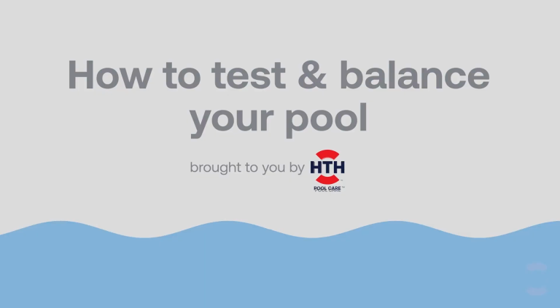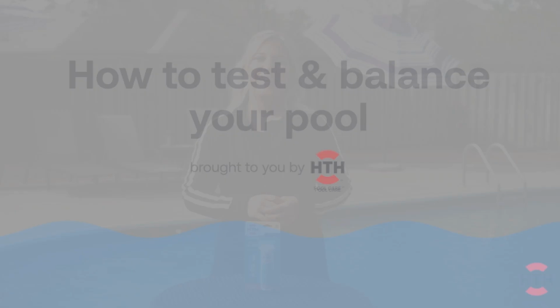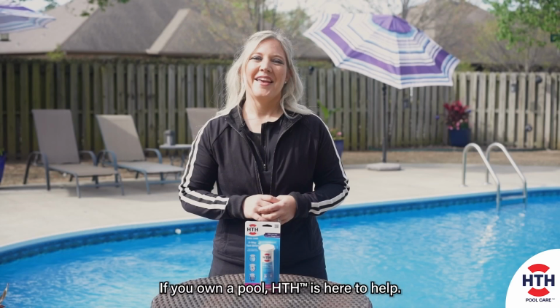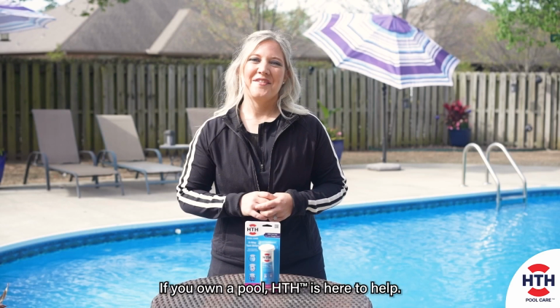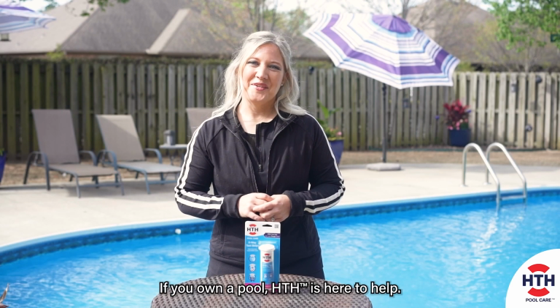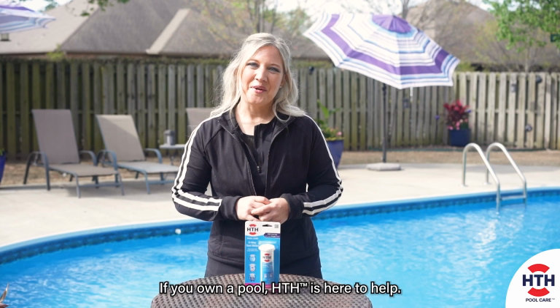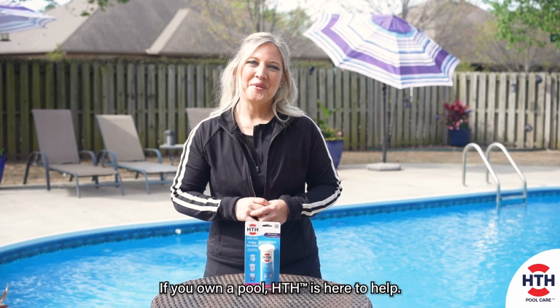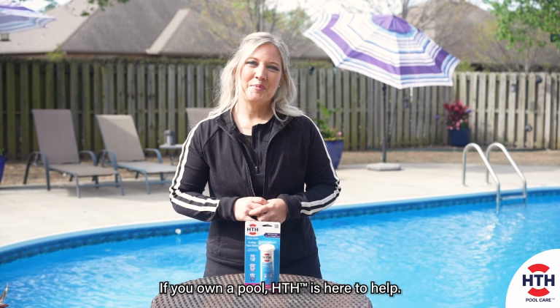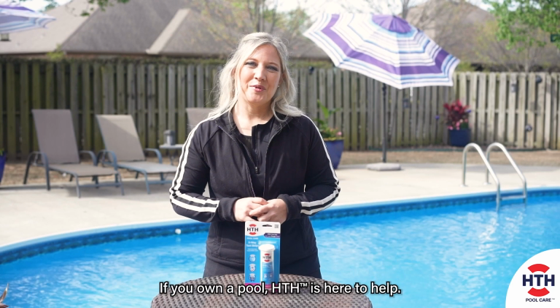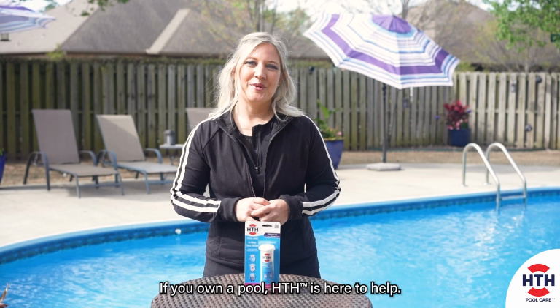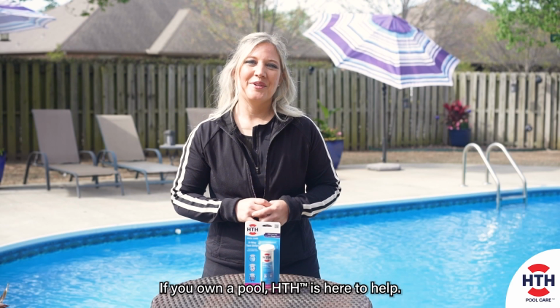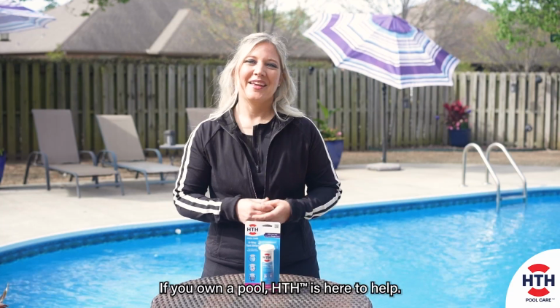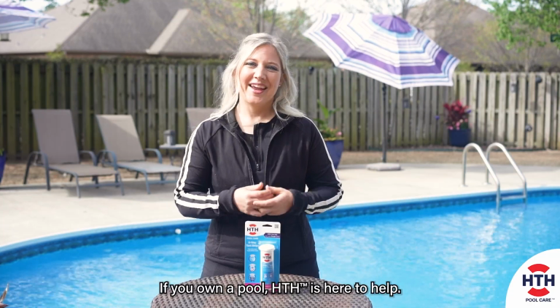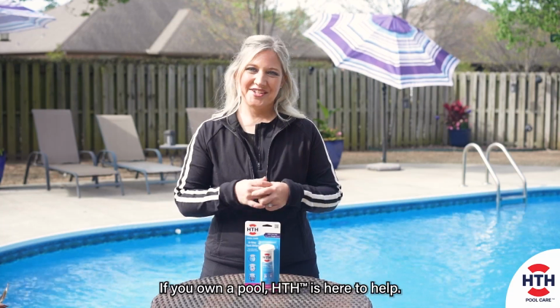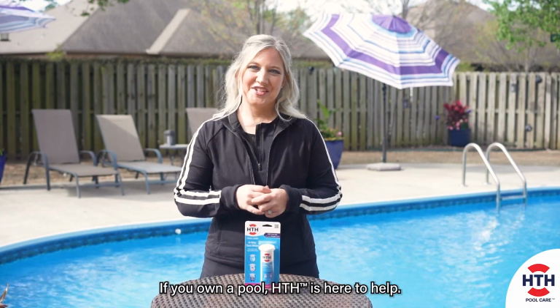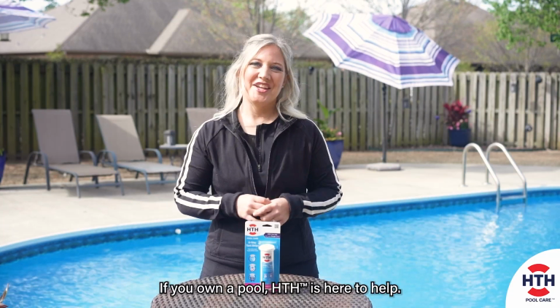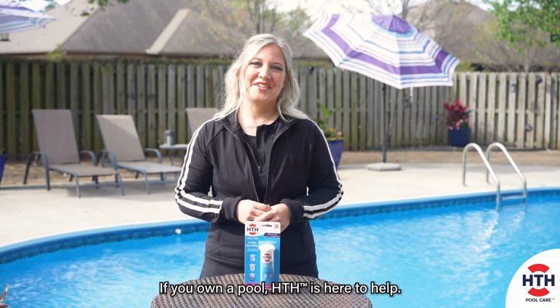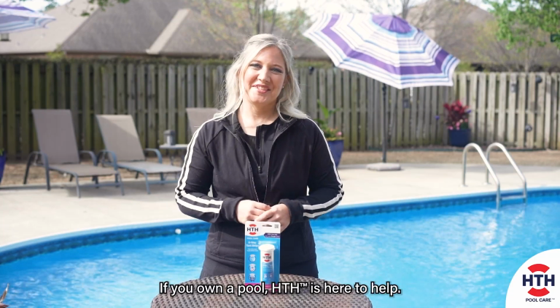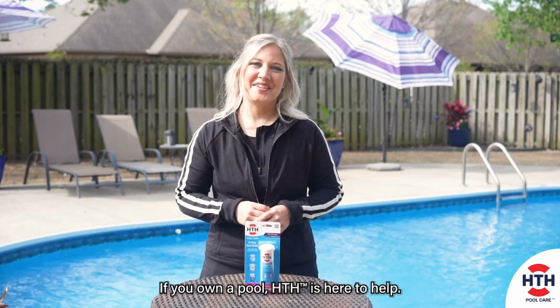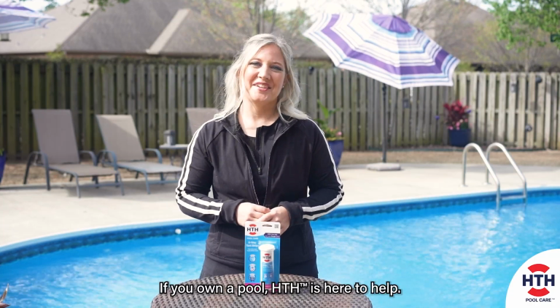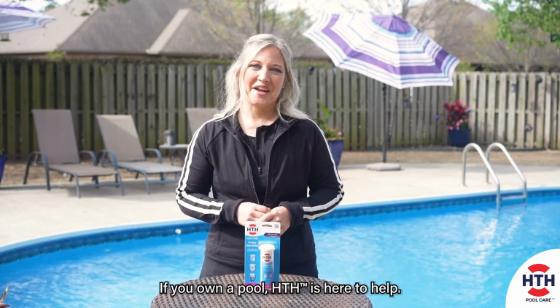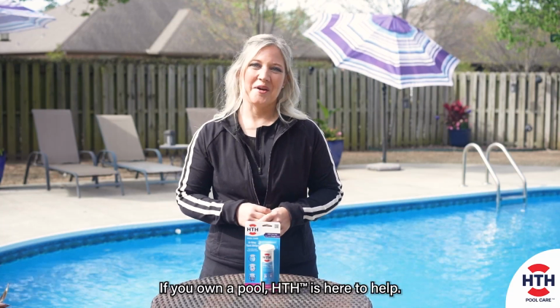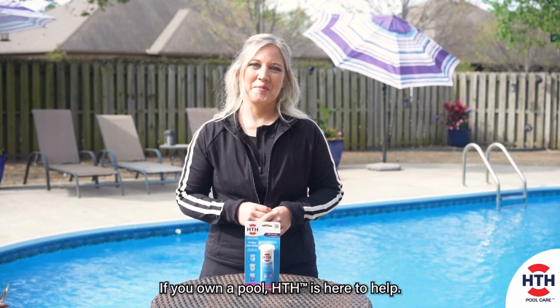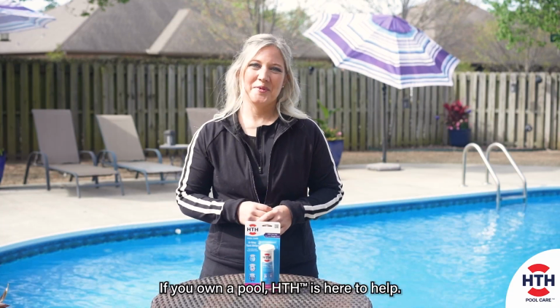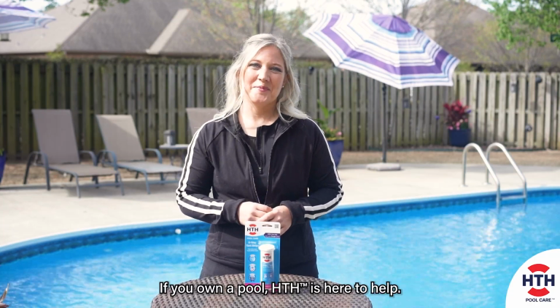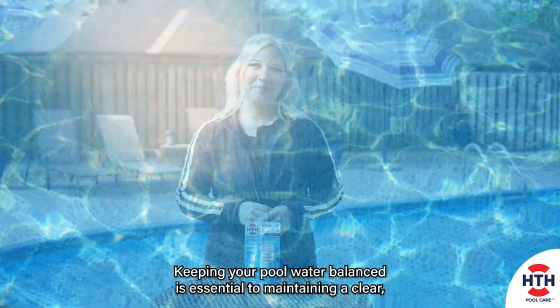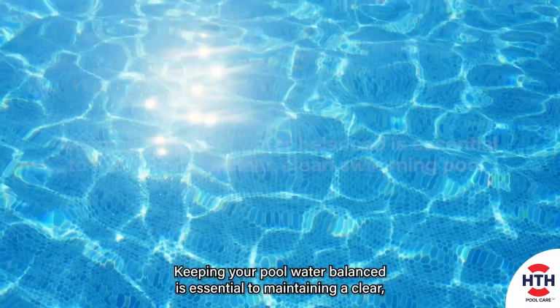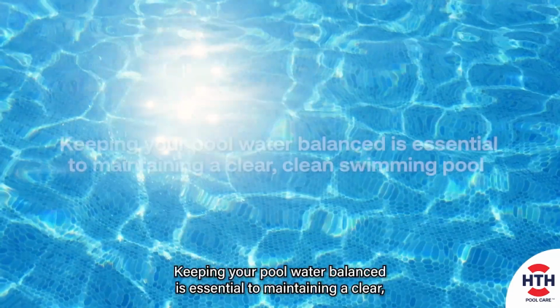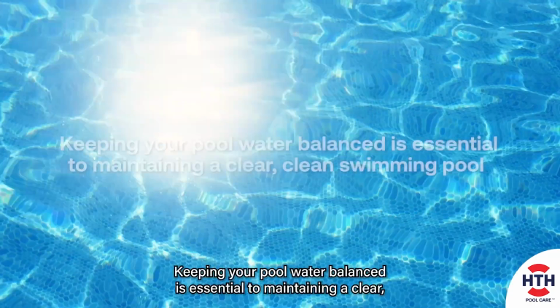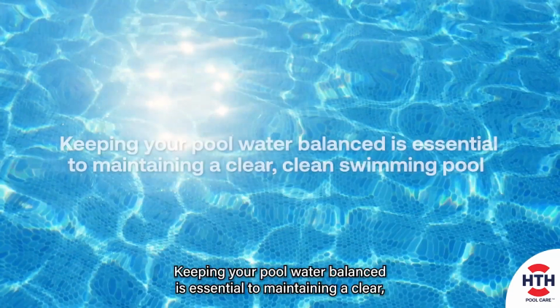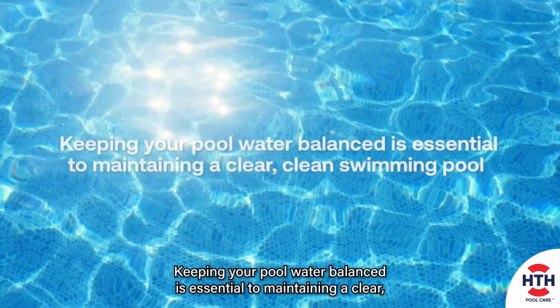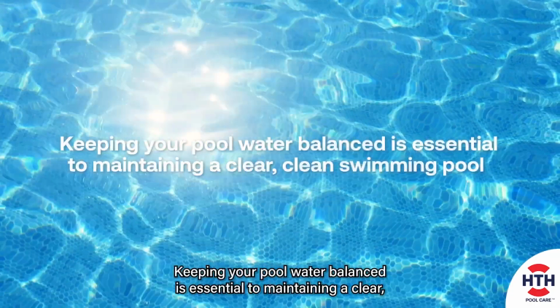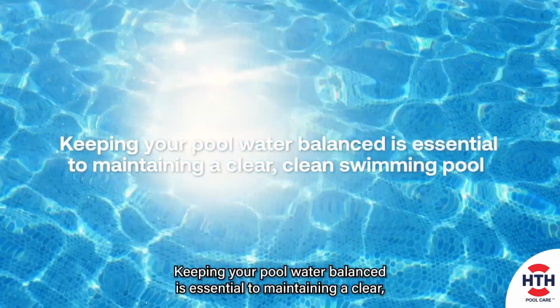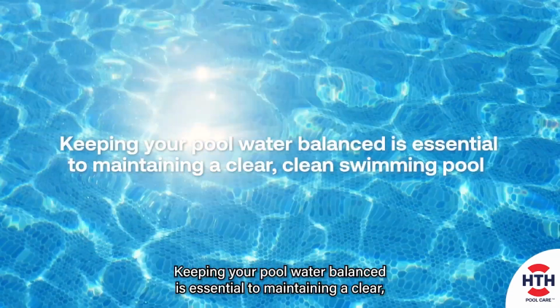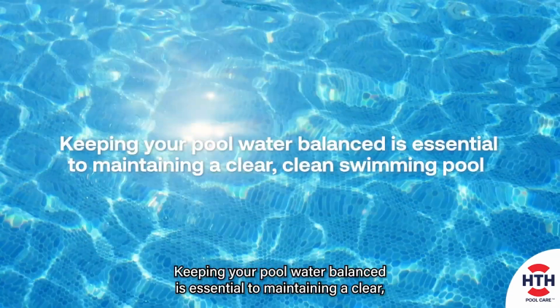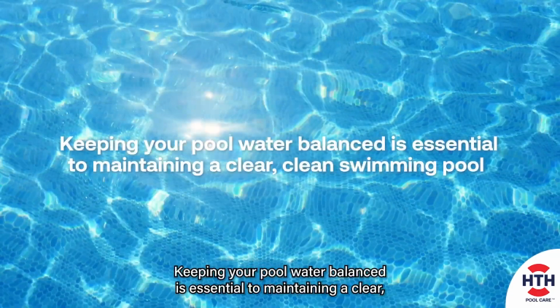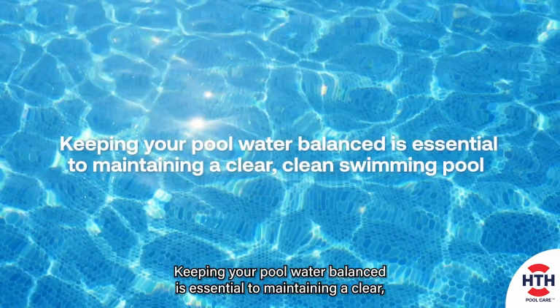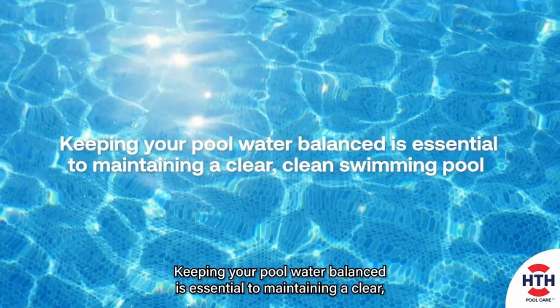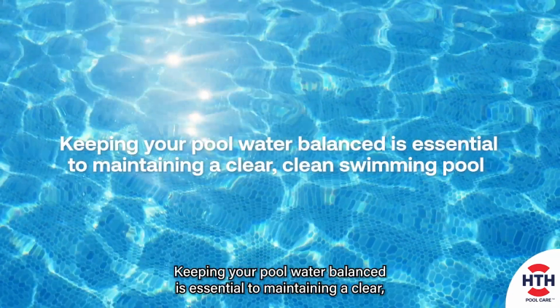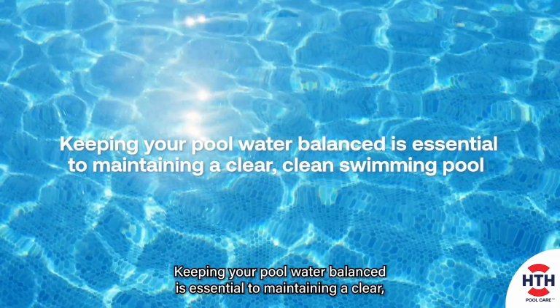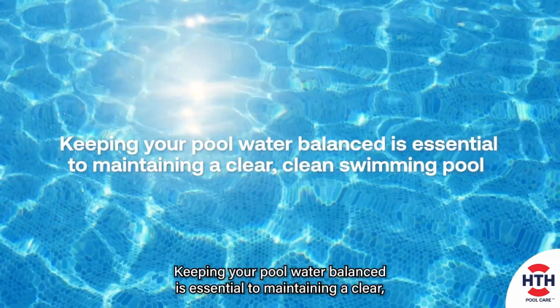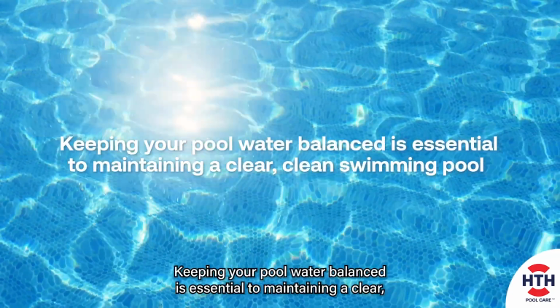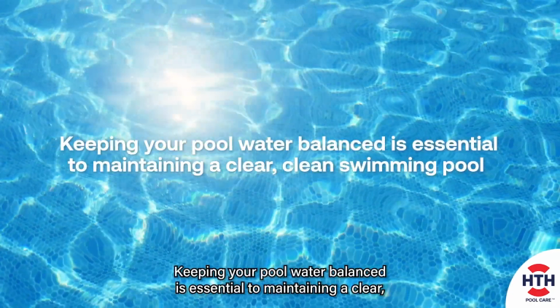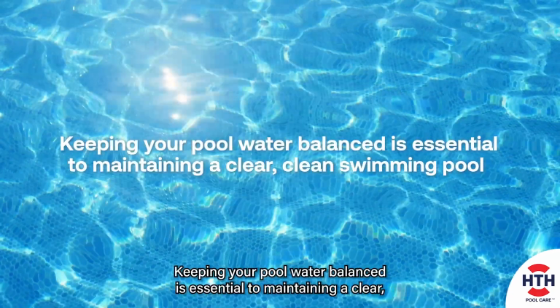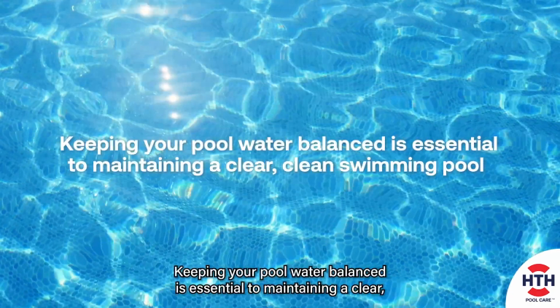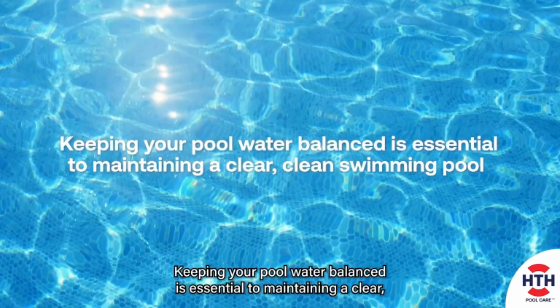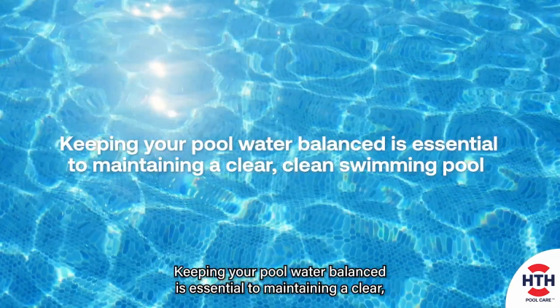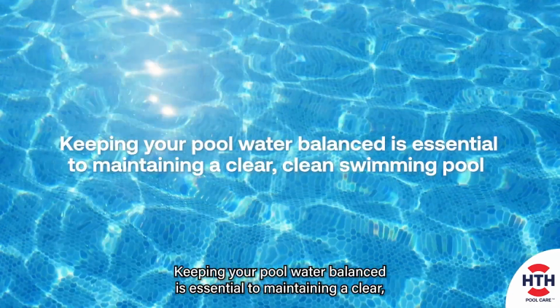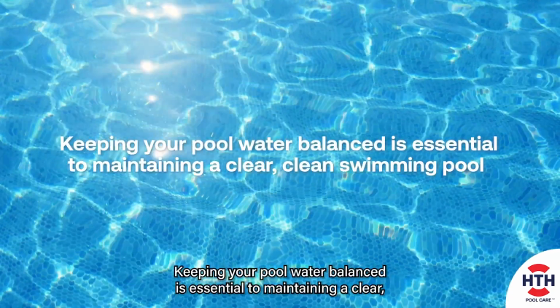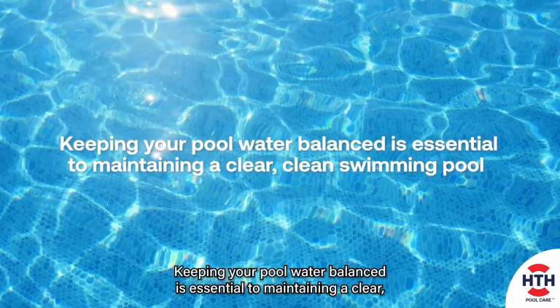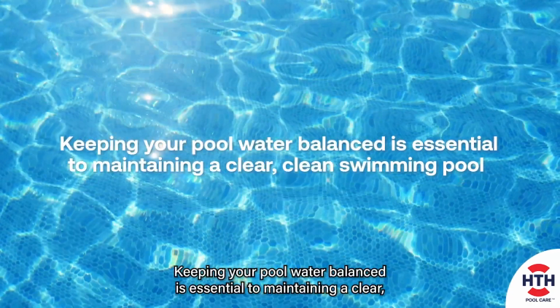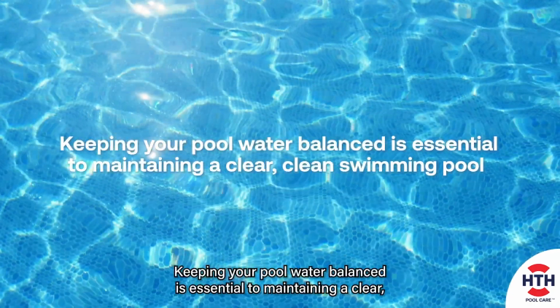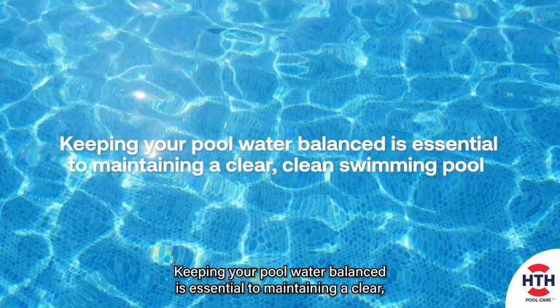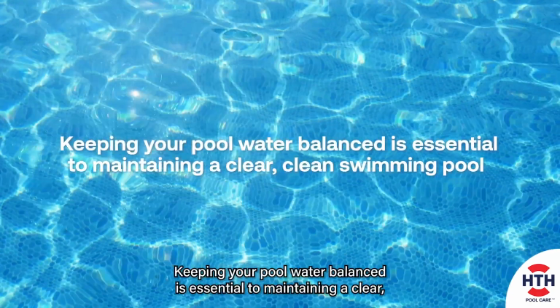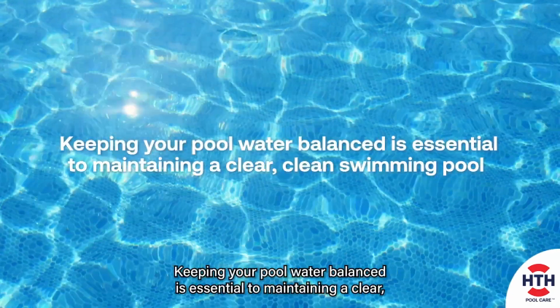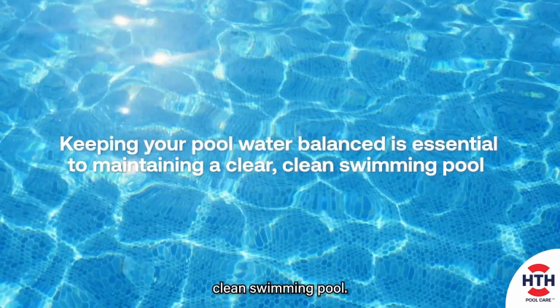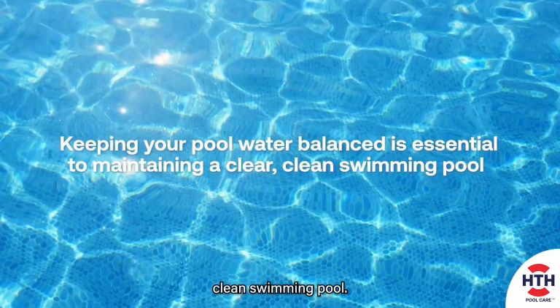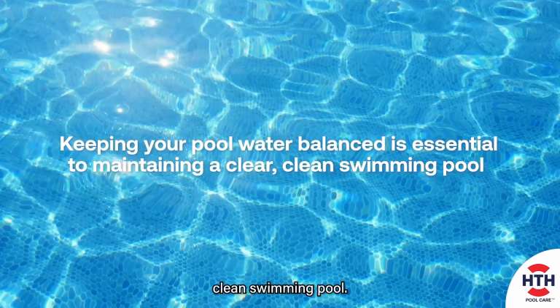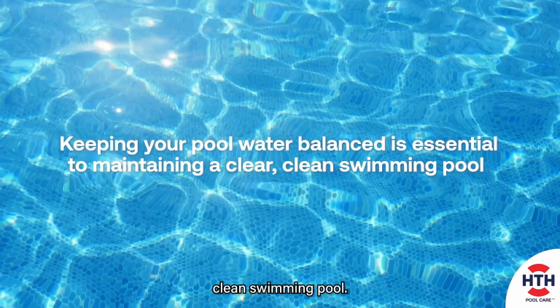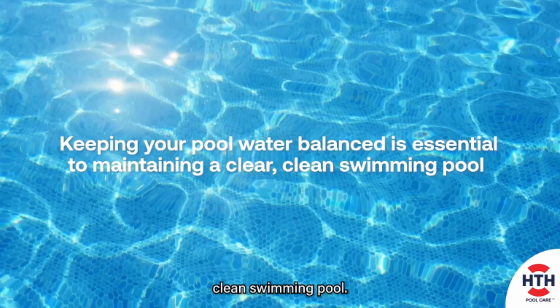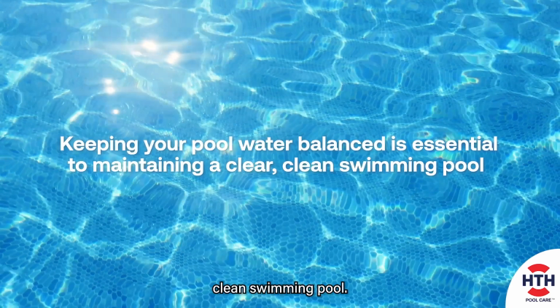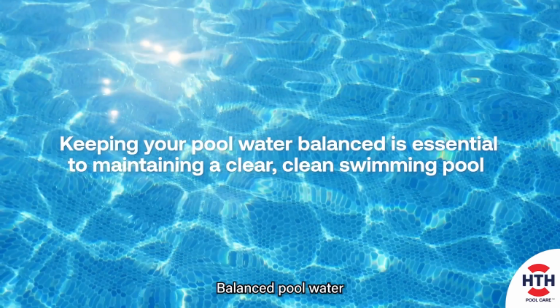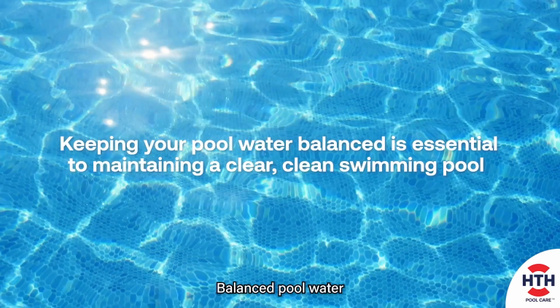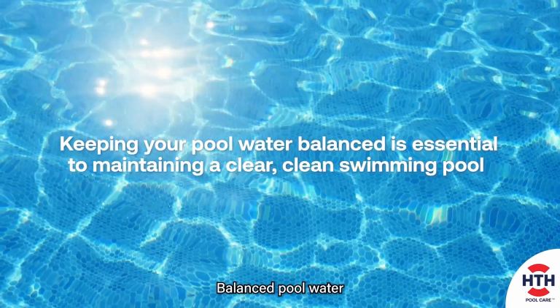If you own a pool, HTH is here to help. Keeping your pool water balanced is essential to maintaining a clear, clean swimming pool.